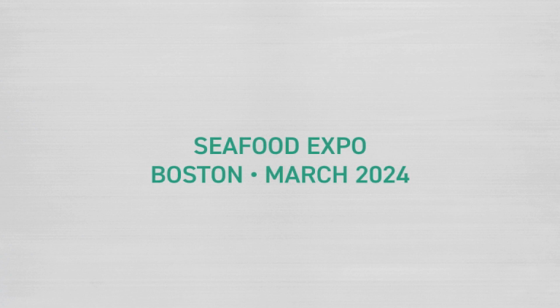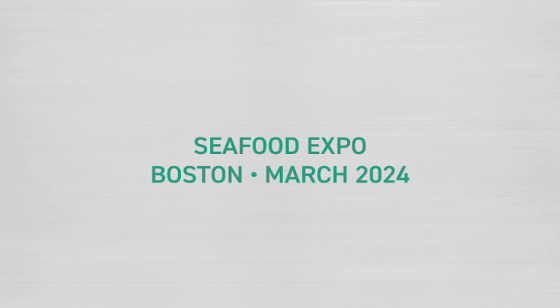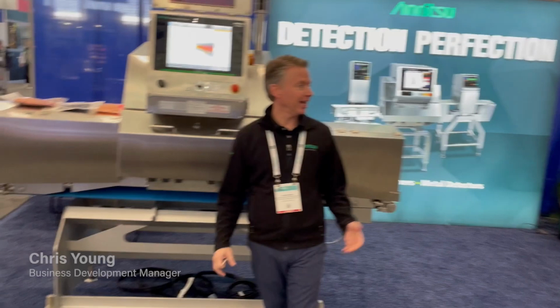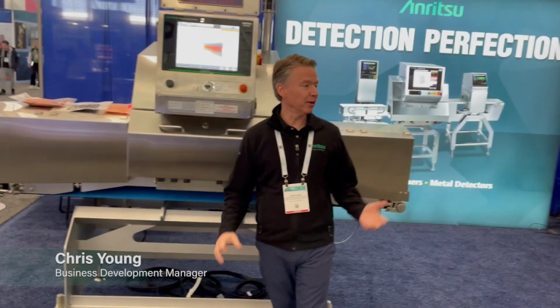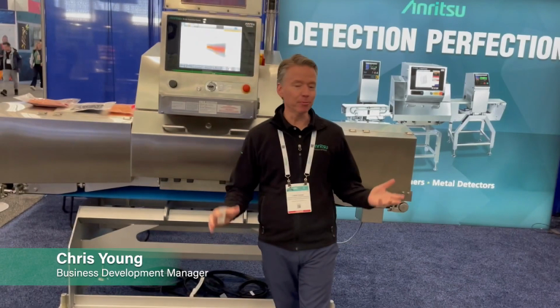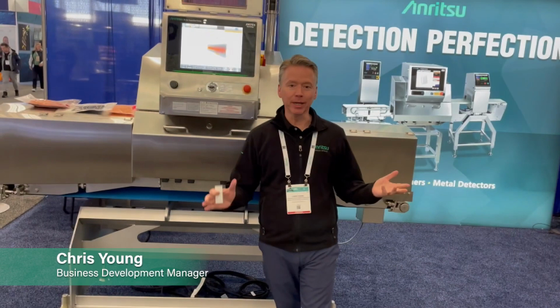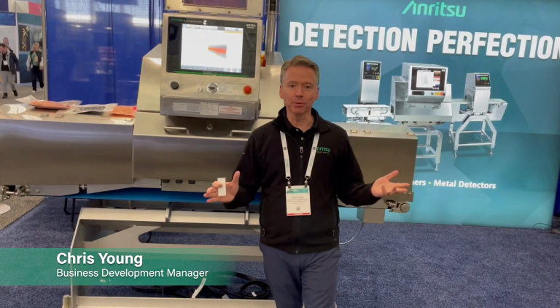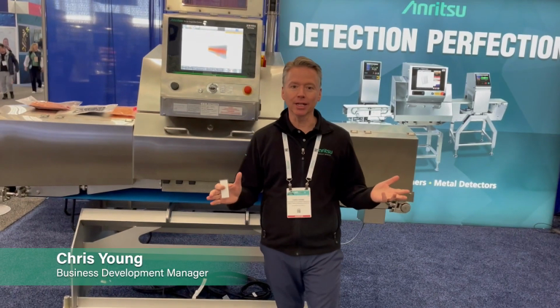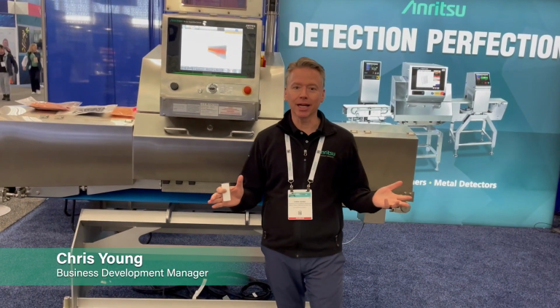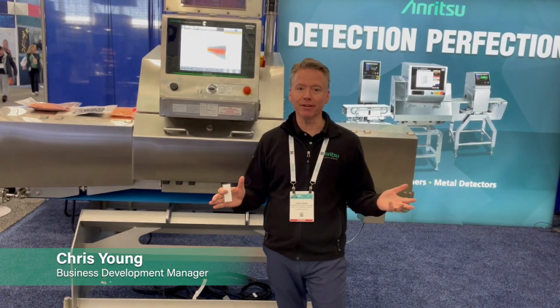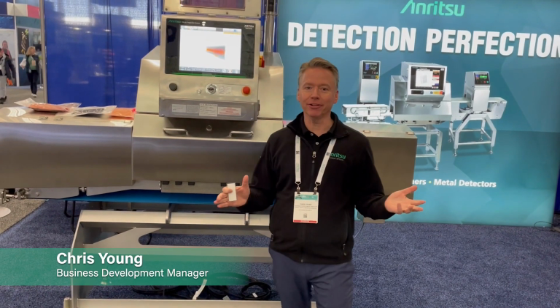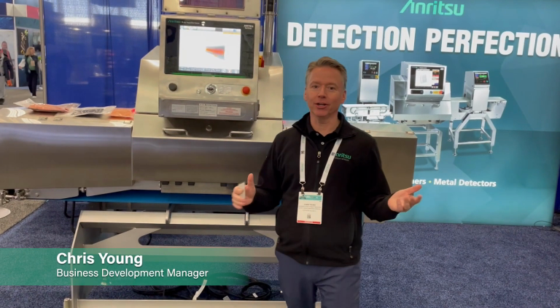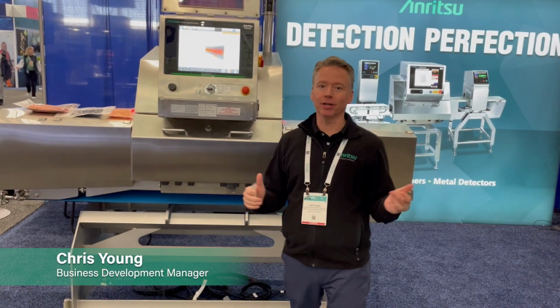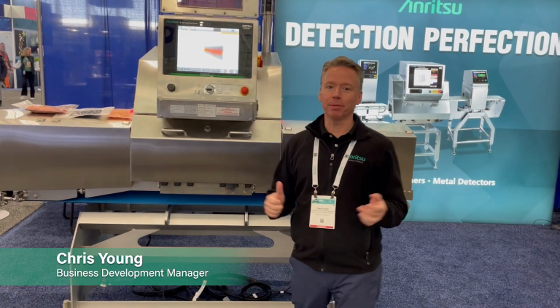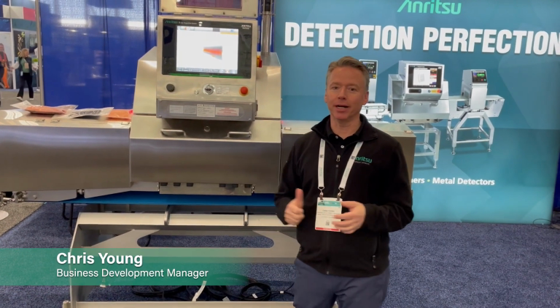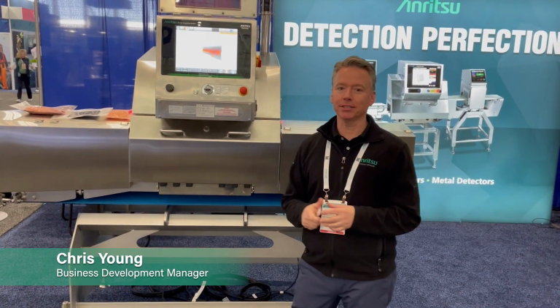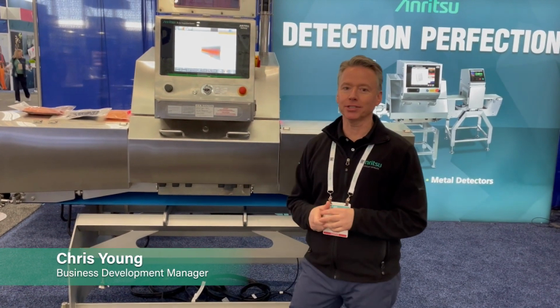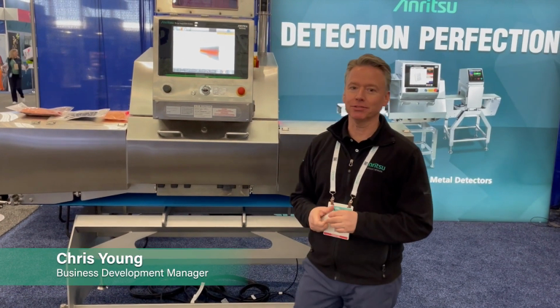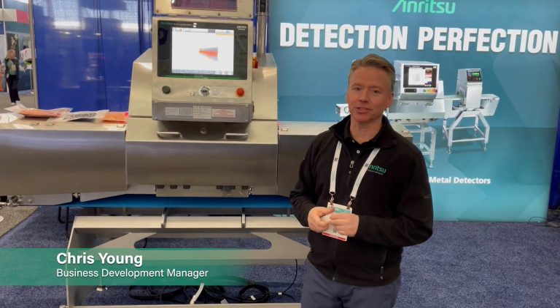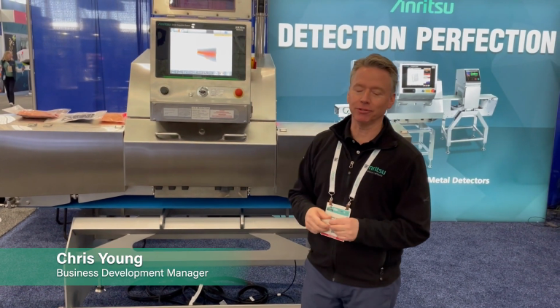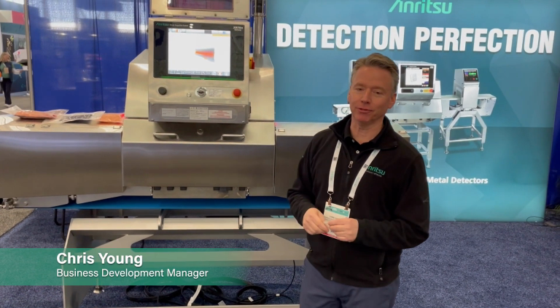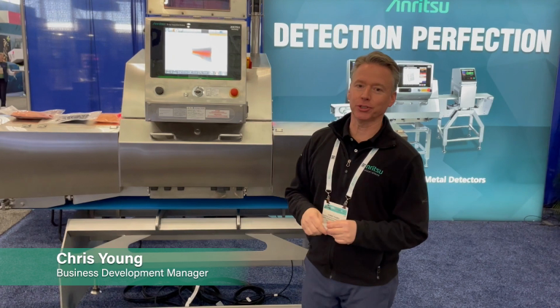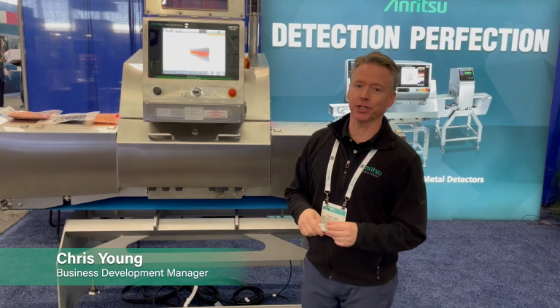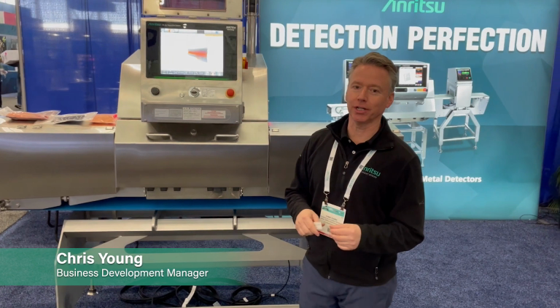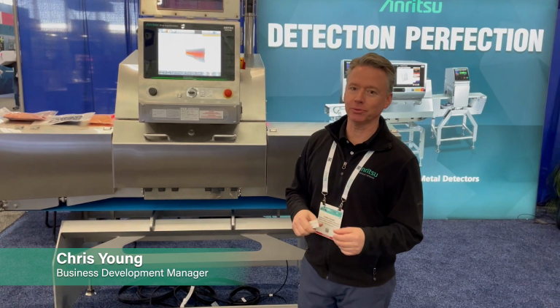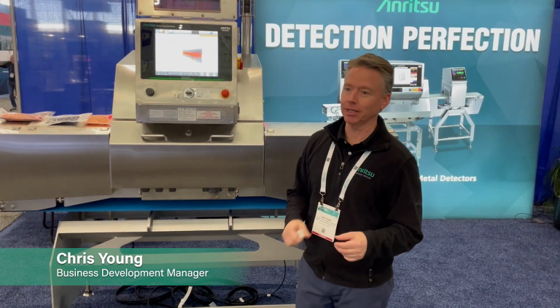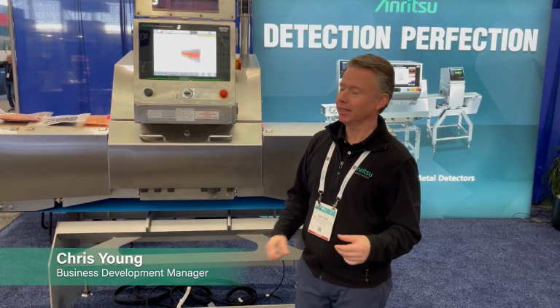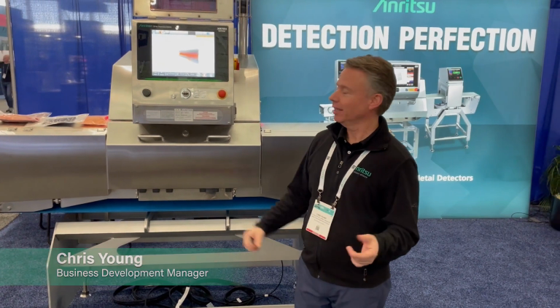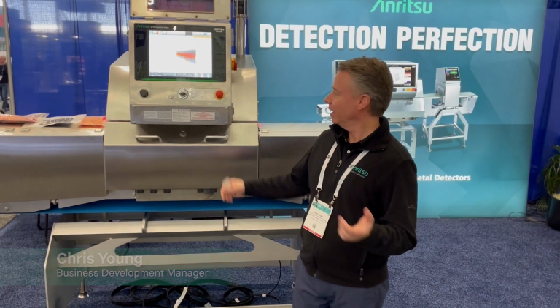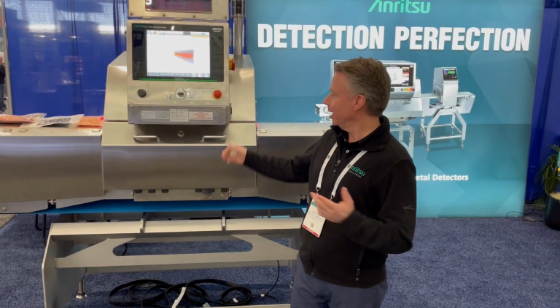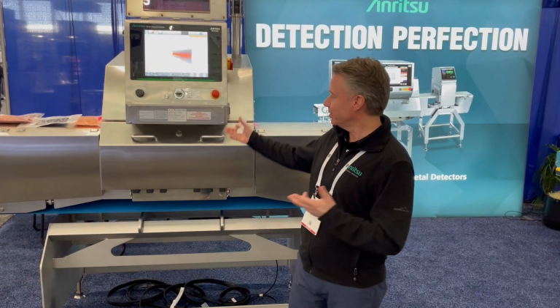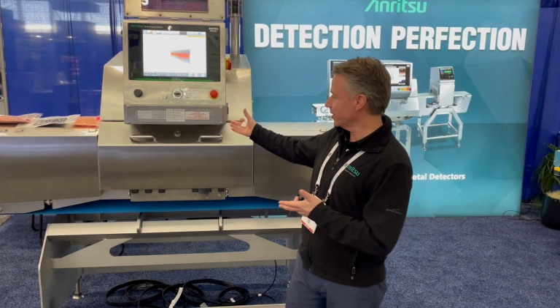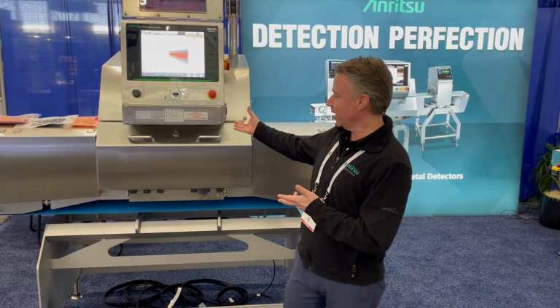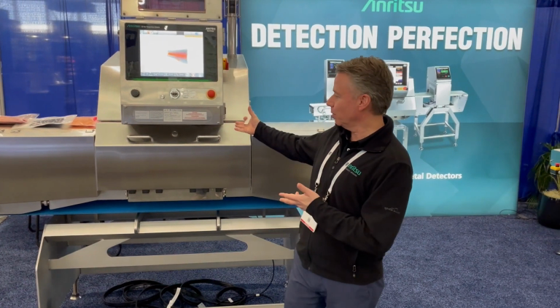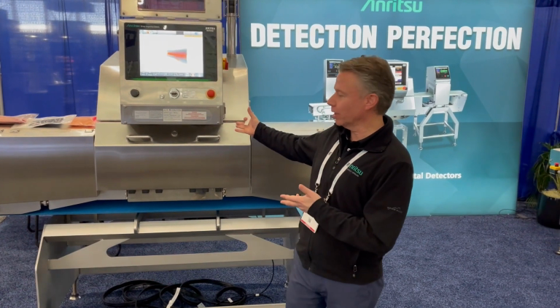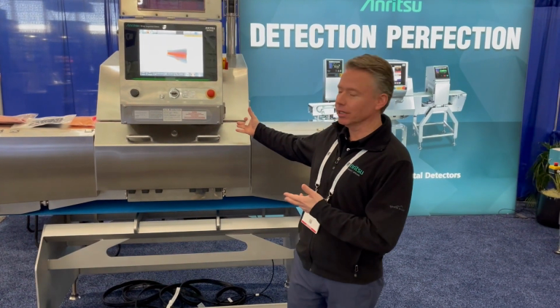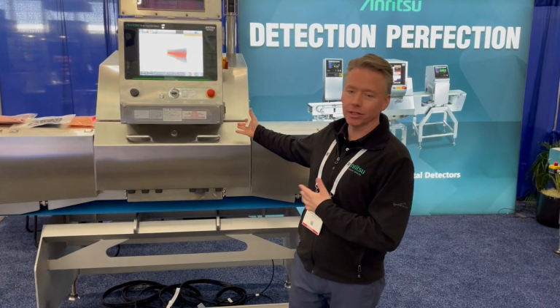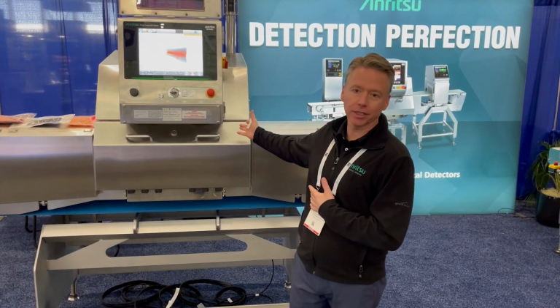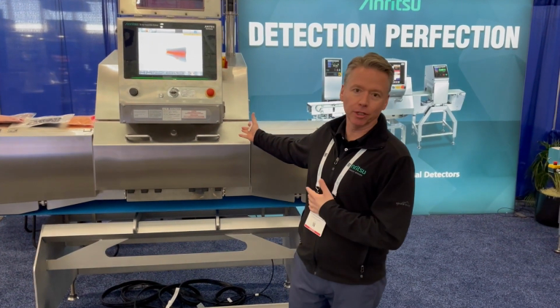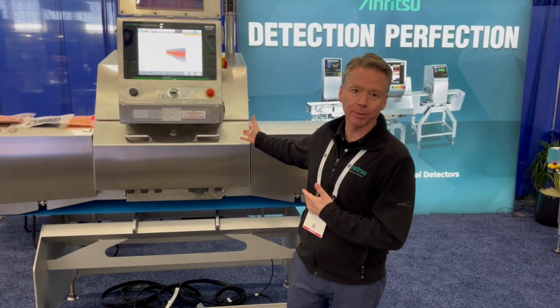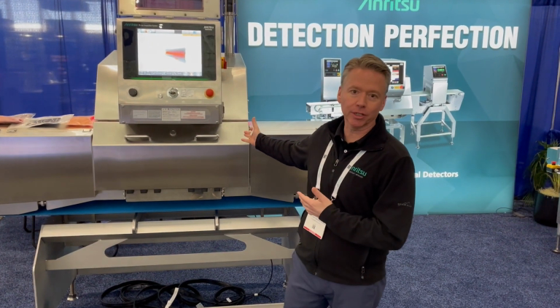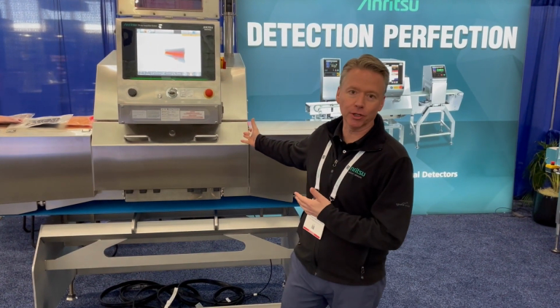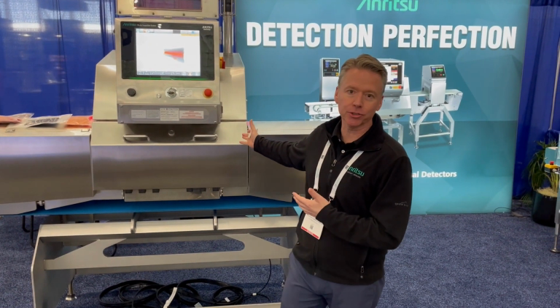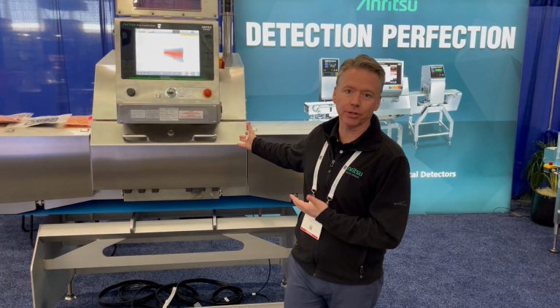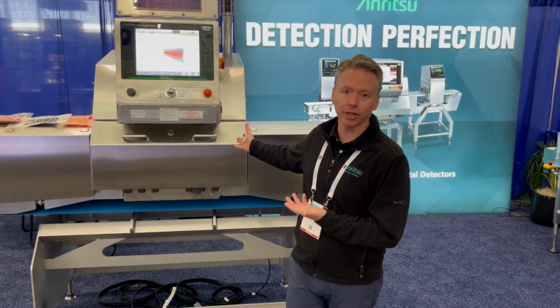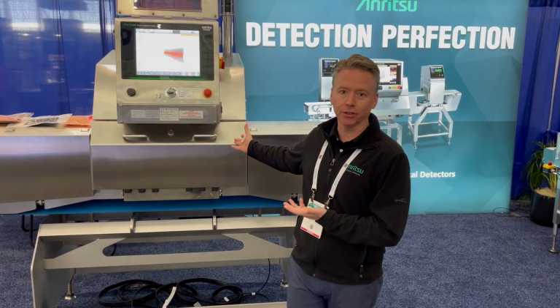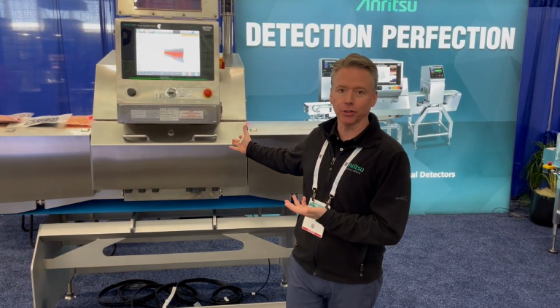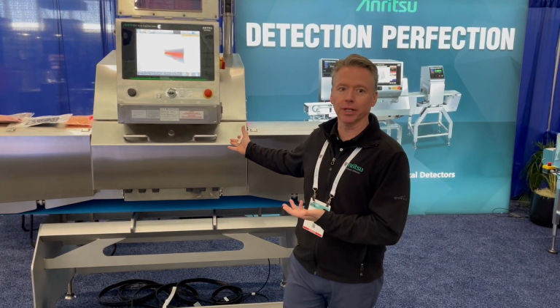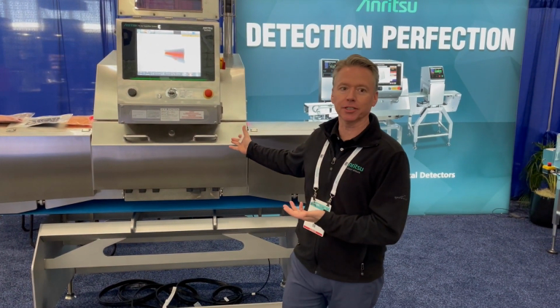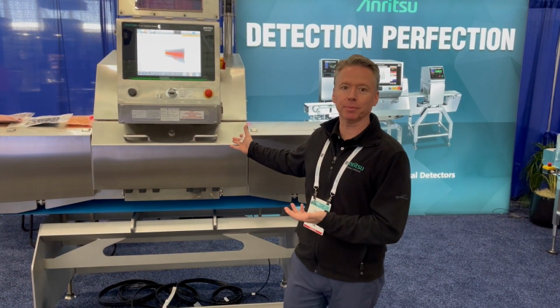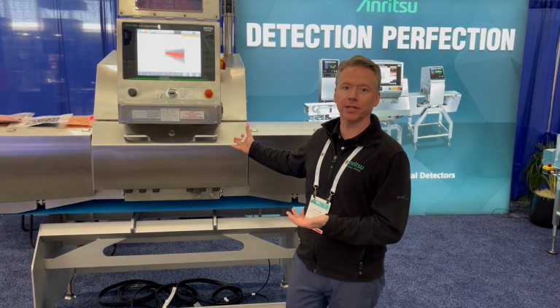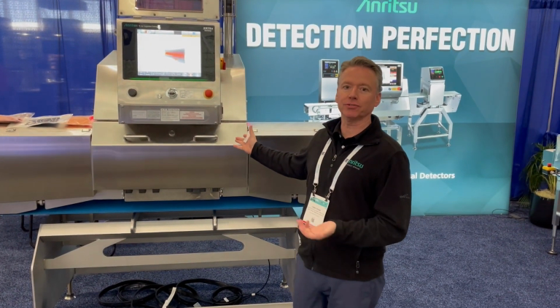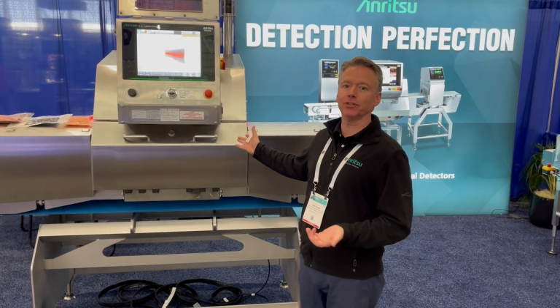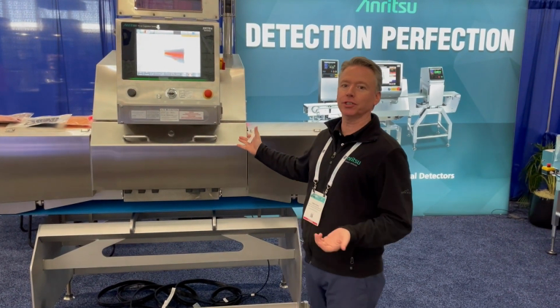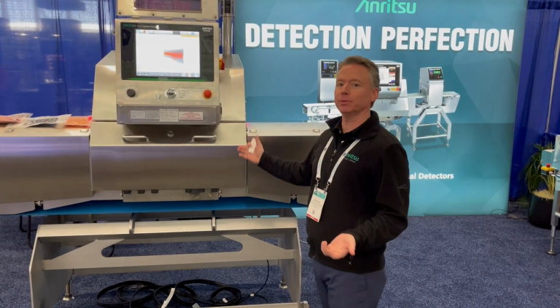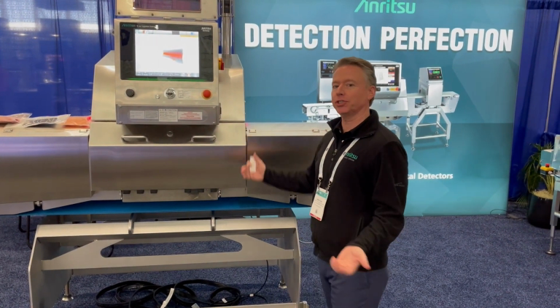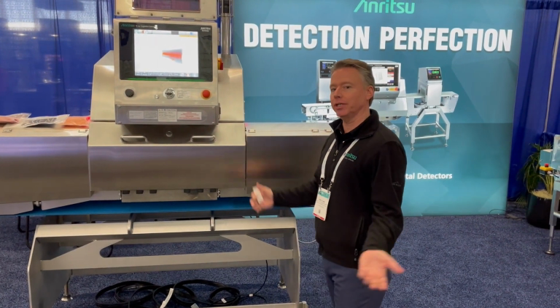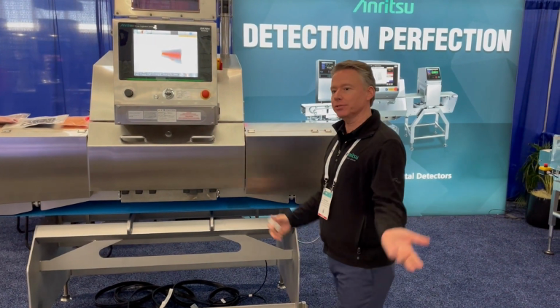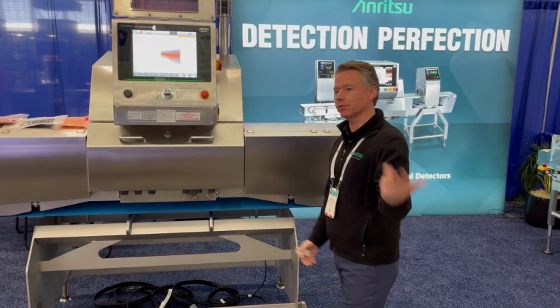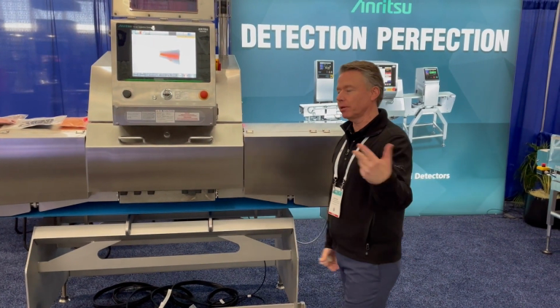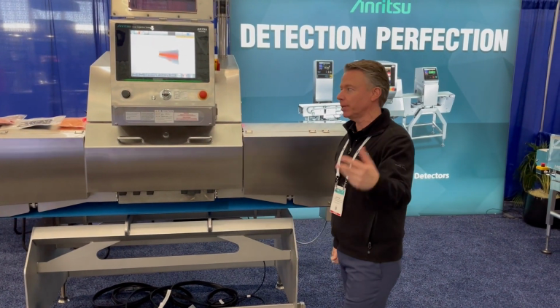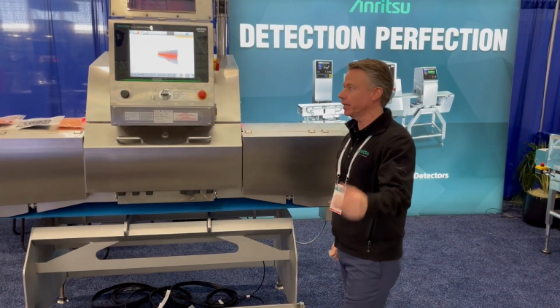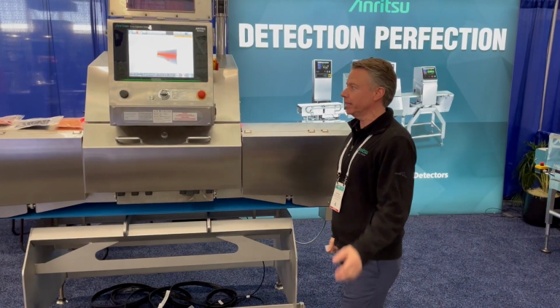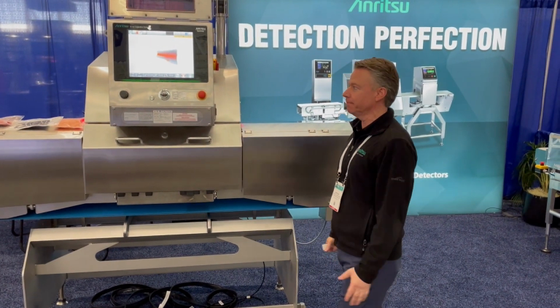Hey everybody, we're live here at the Boston Seafood Show and today we're going to look a little bit closer at our Dual X Plus fish machine, so come on in.